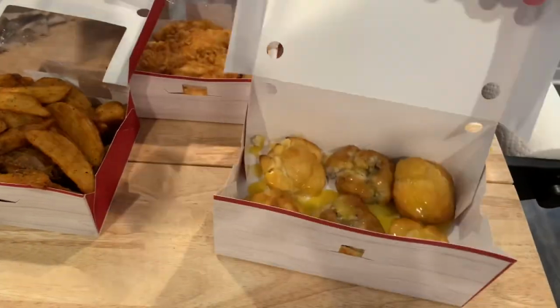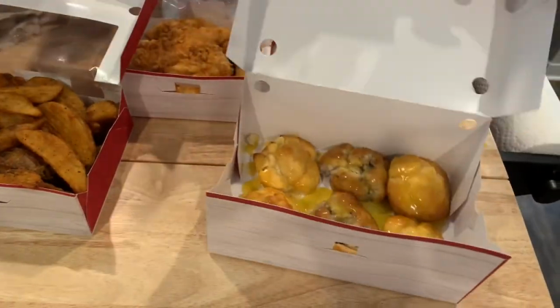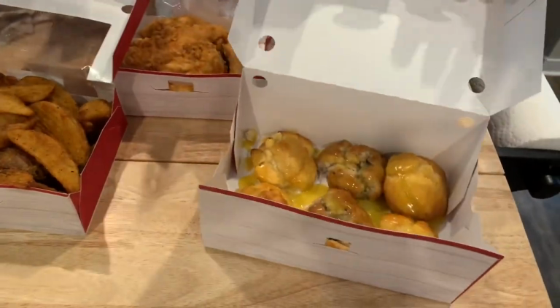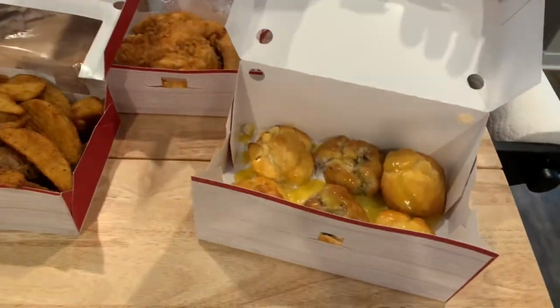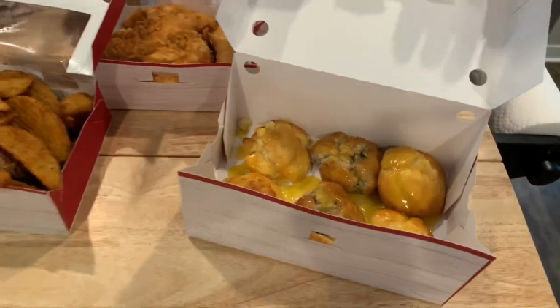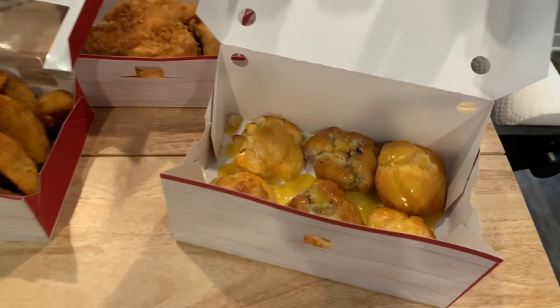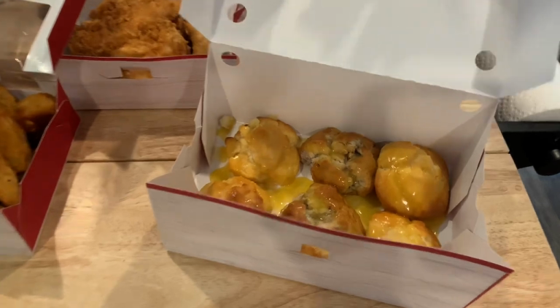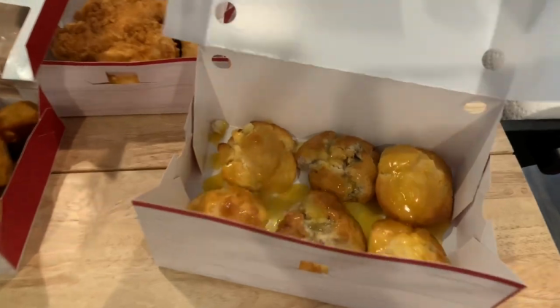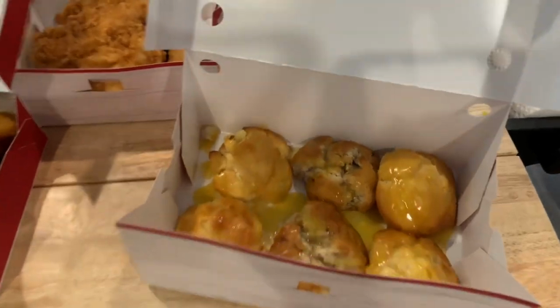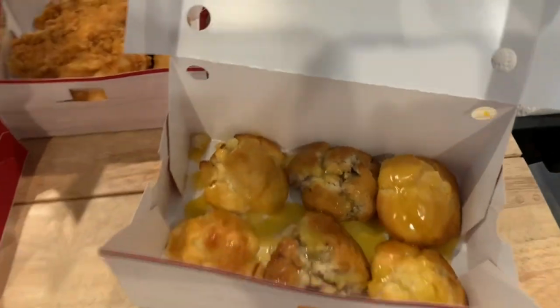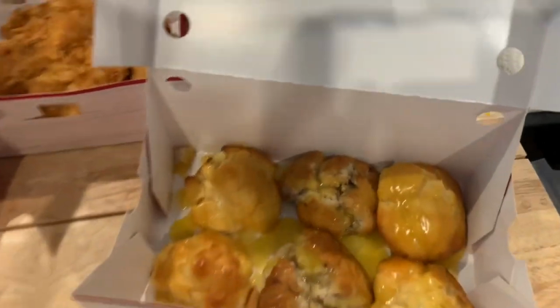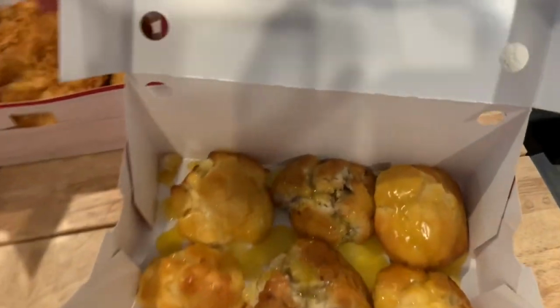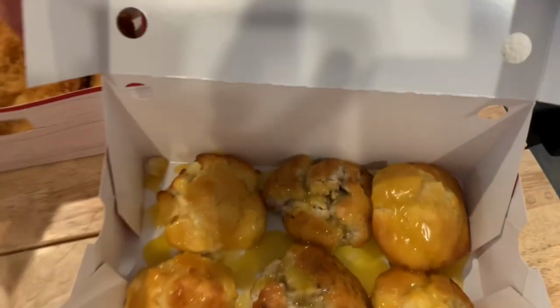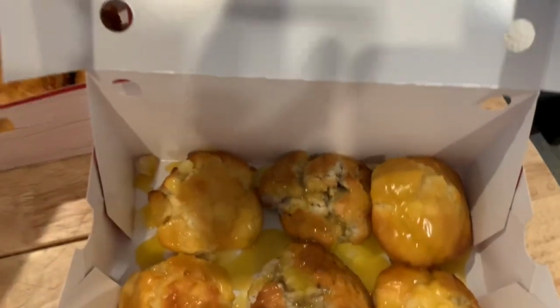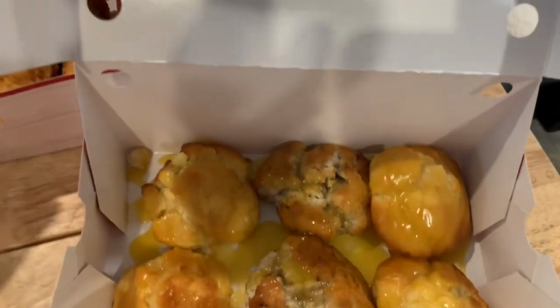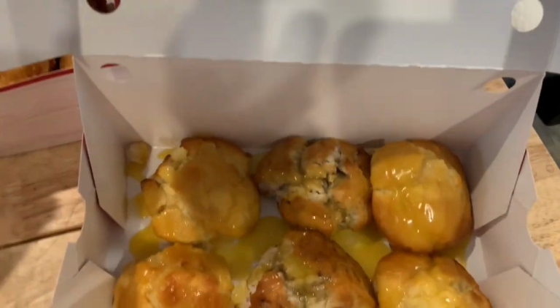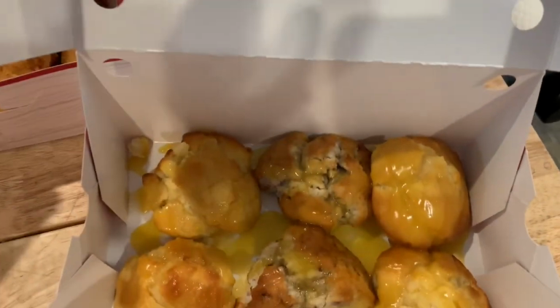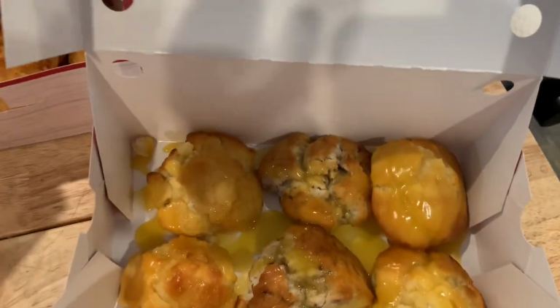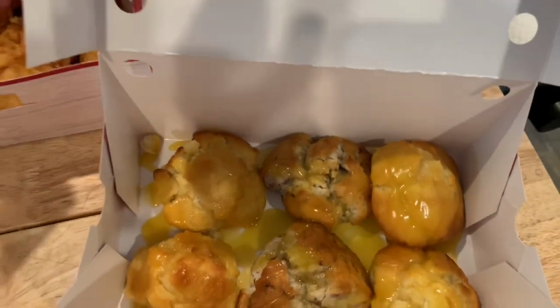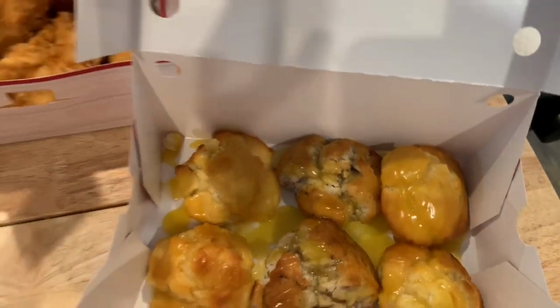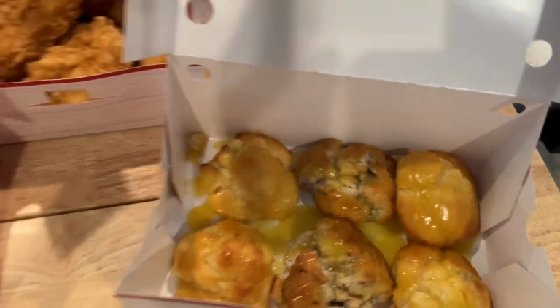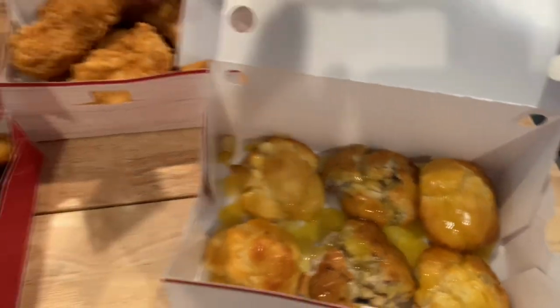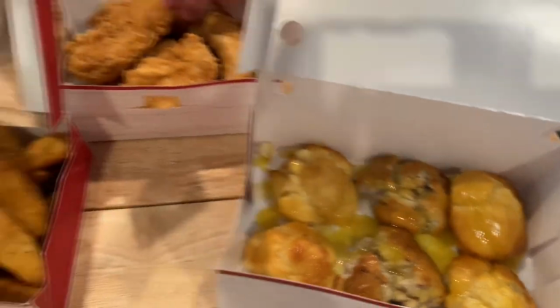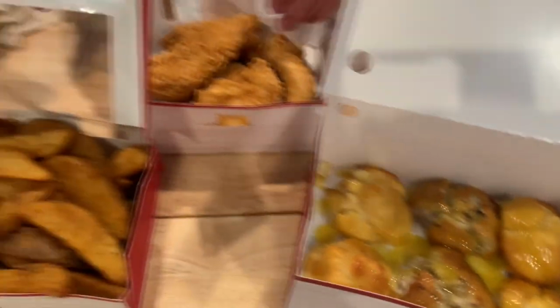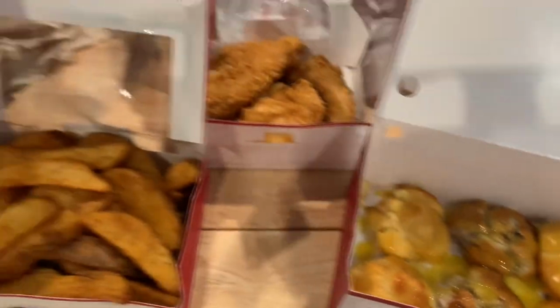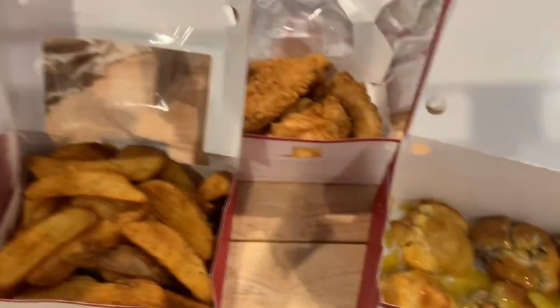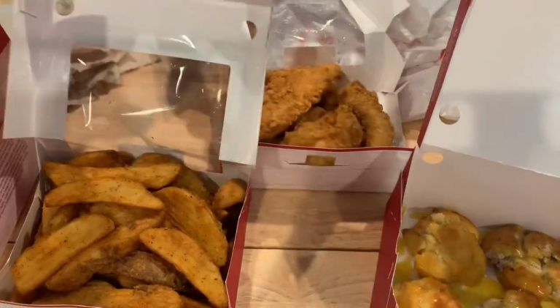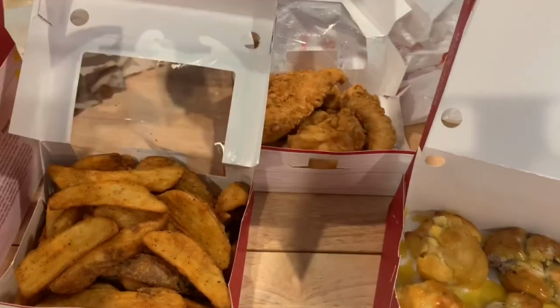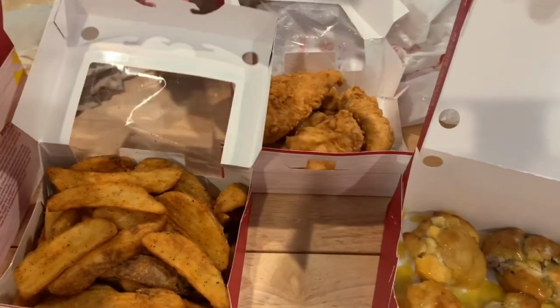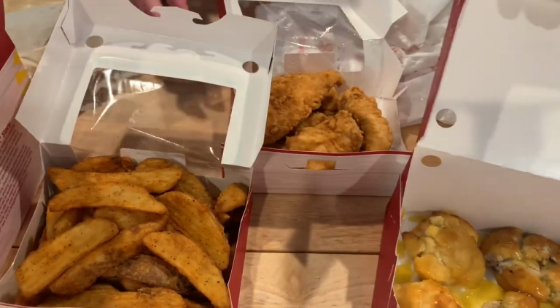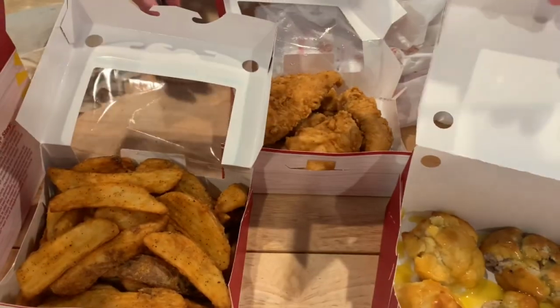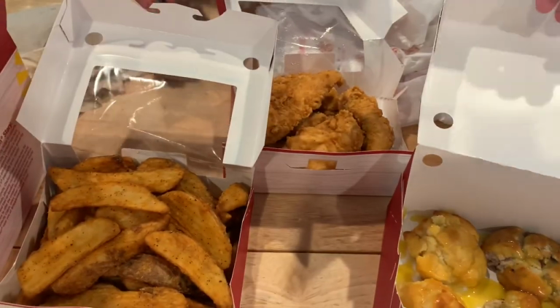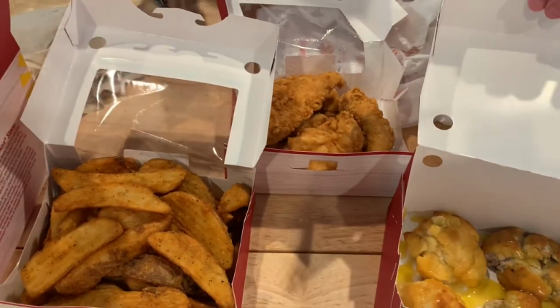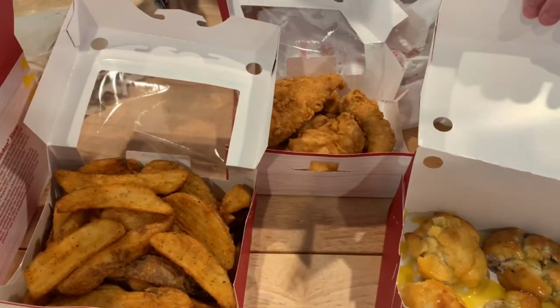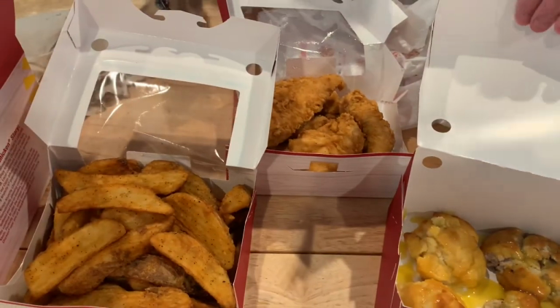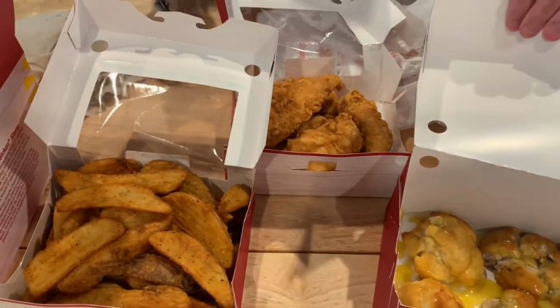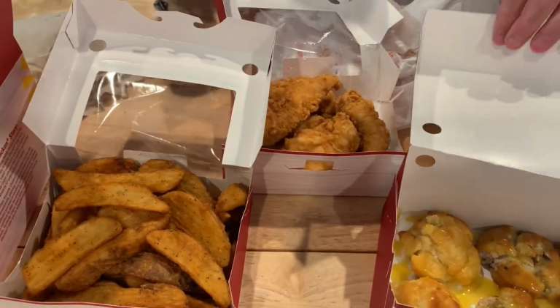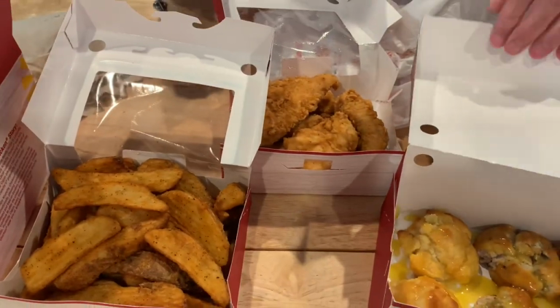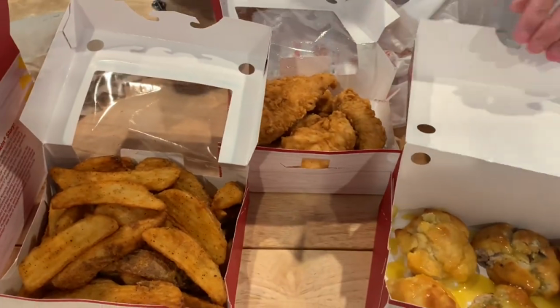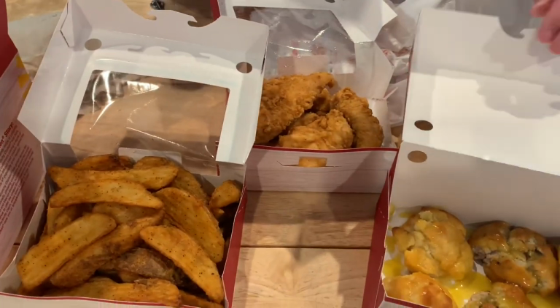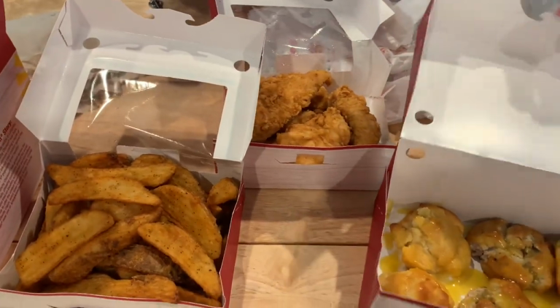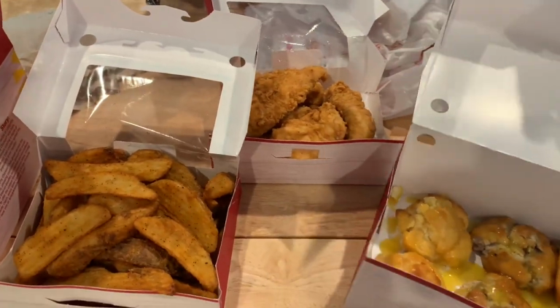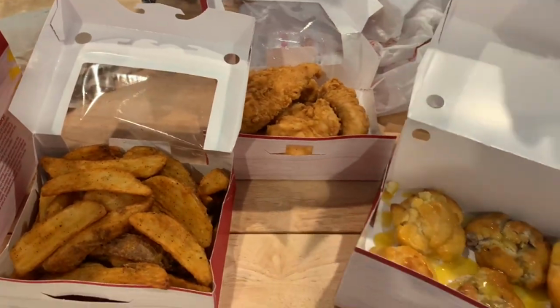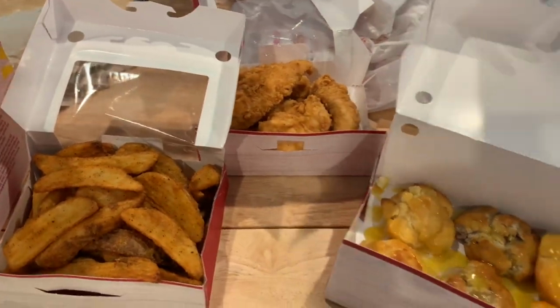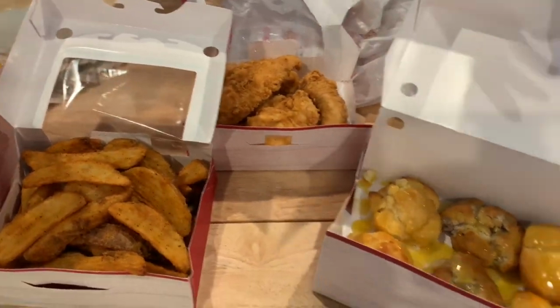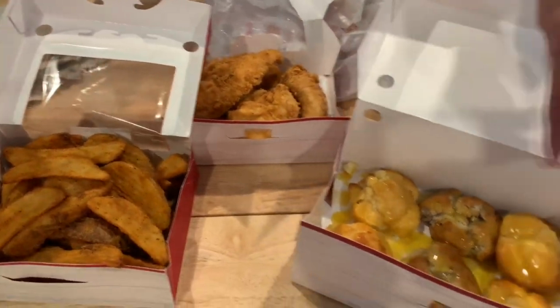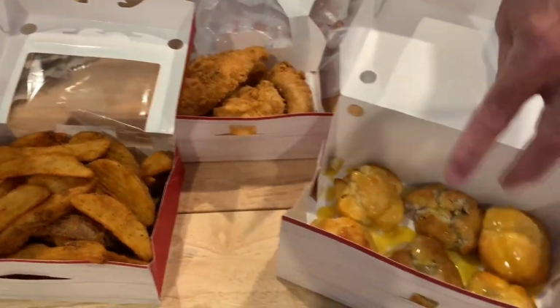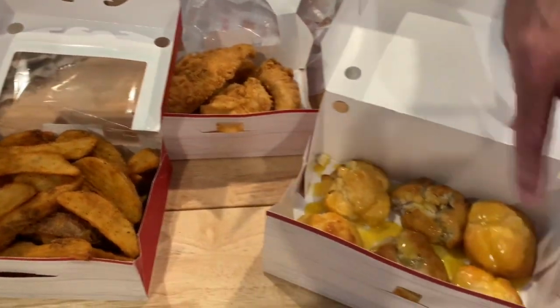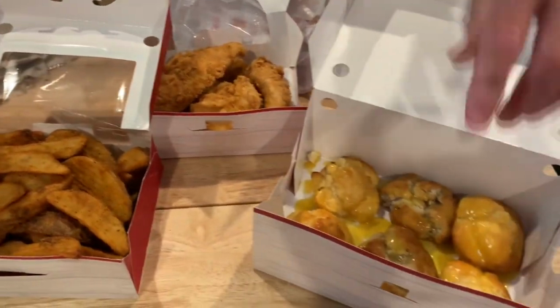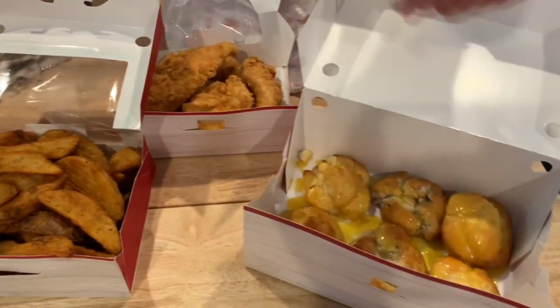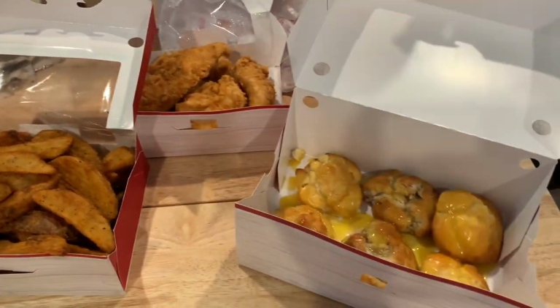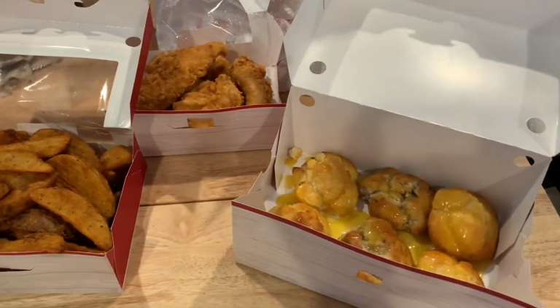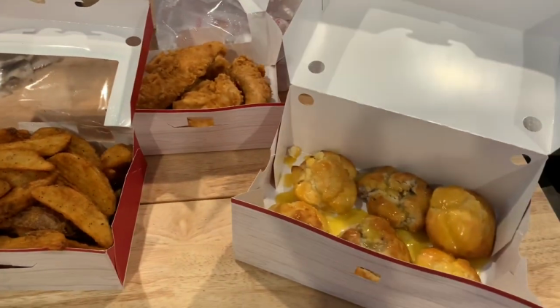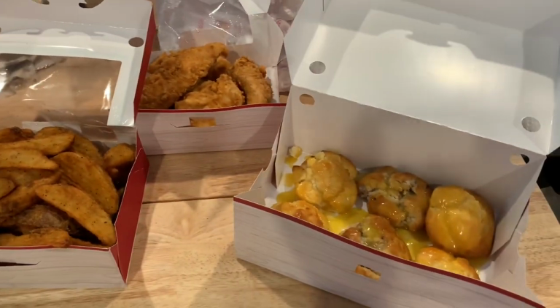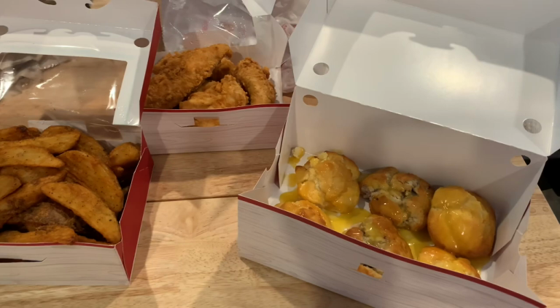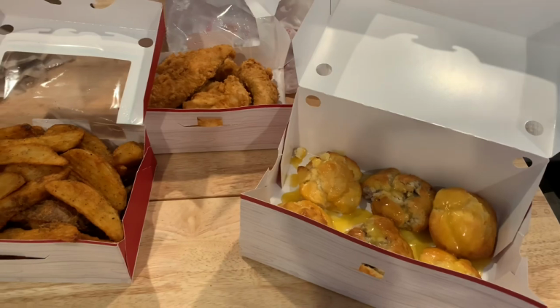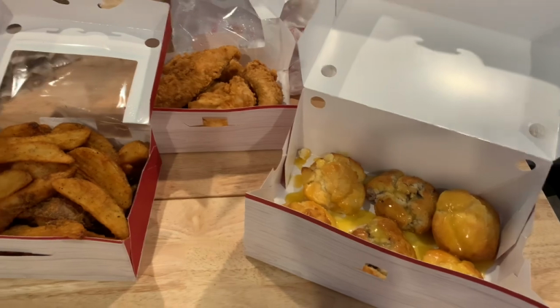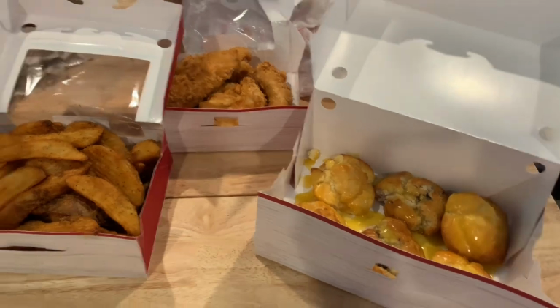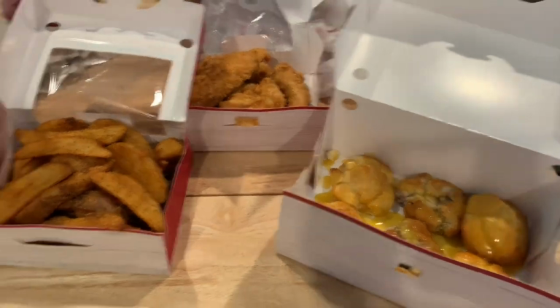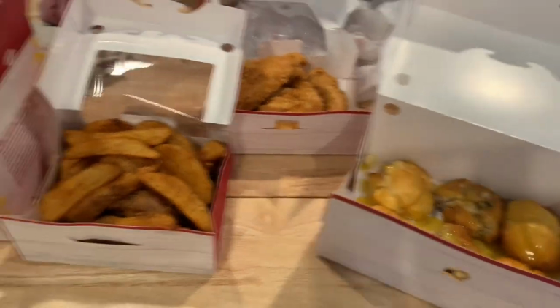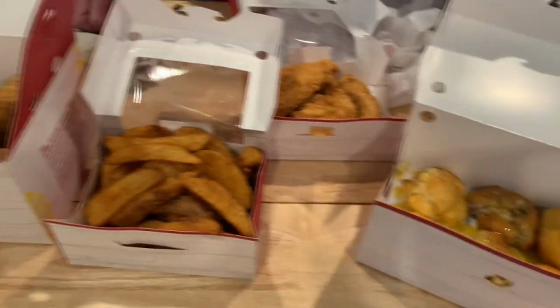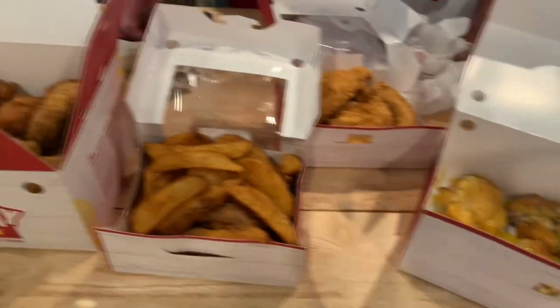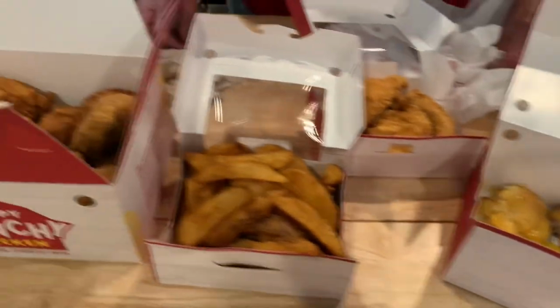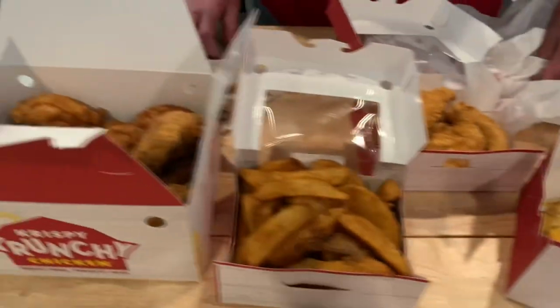So, 12-piece chicken, seven-piece wedges I think, and the biscuits — and they spray a little honey butter or something on there.